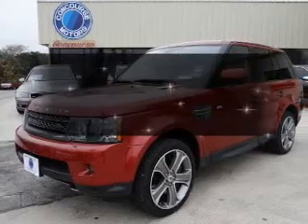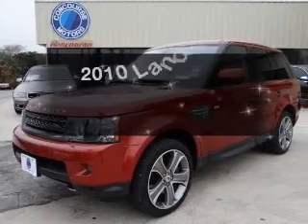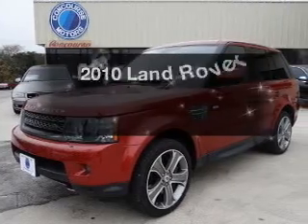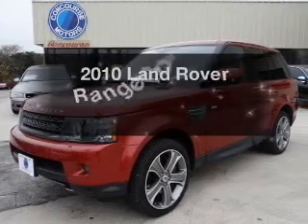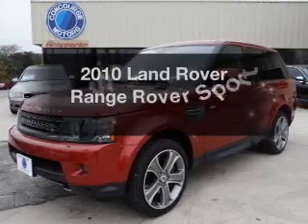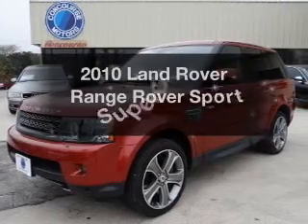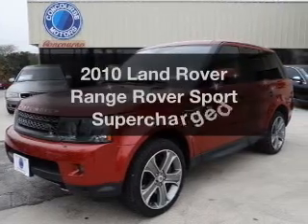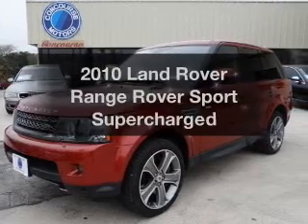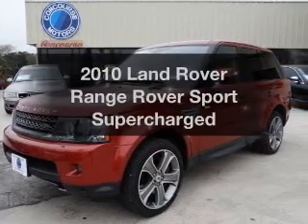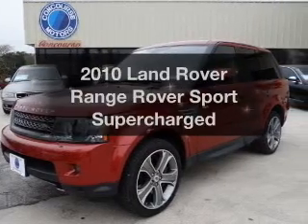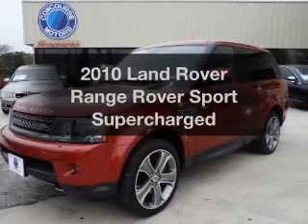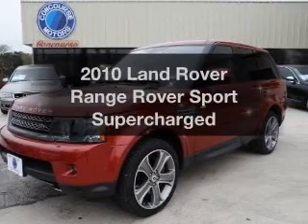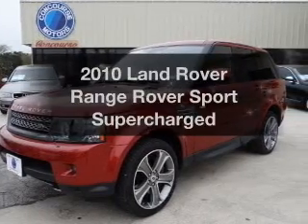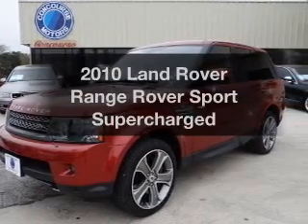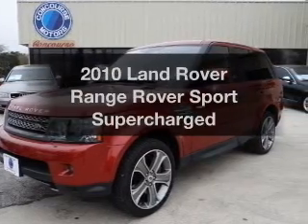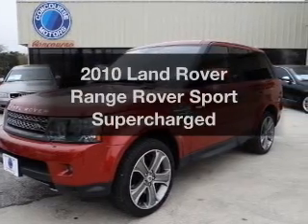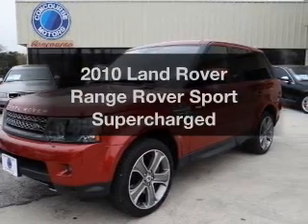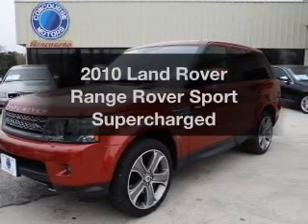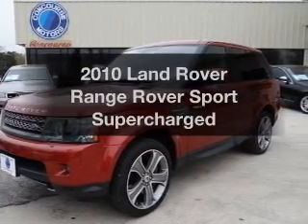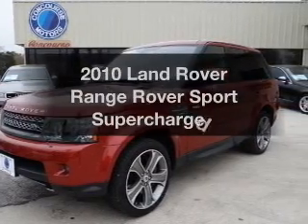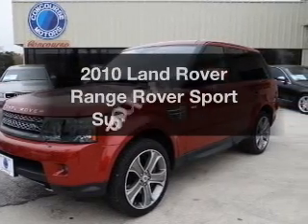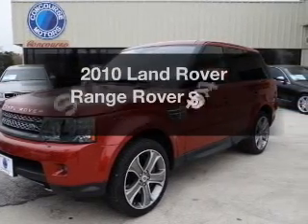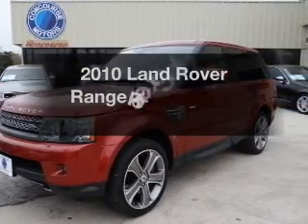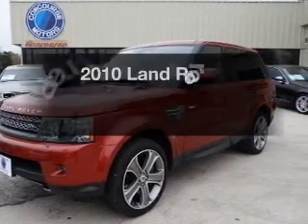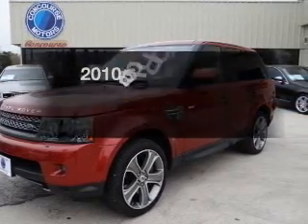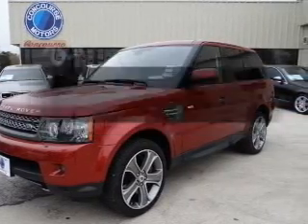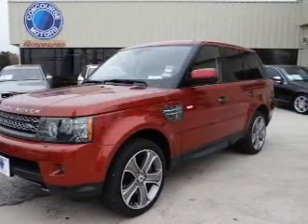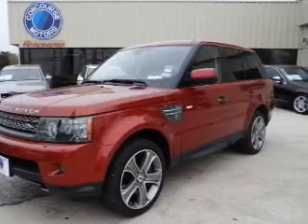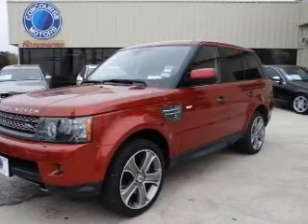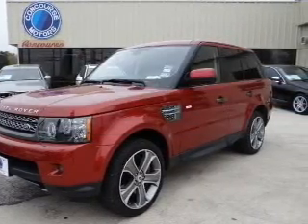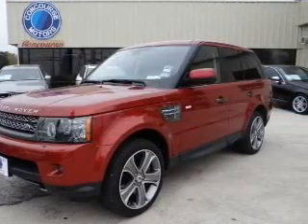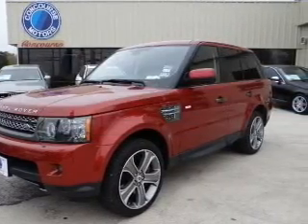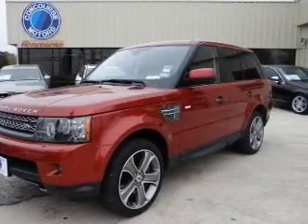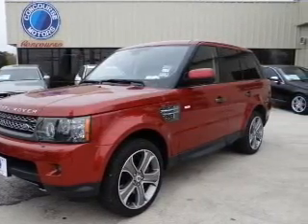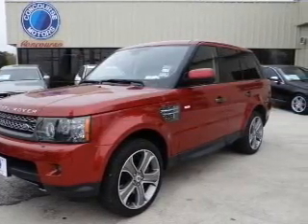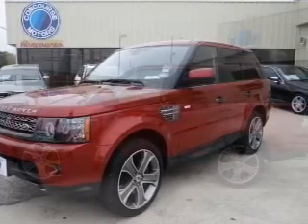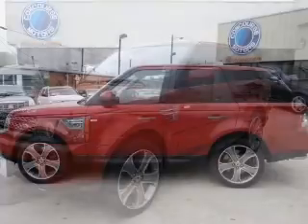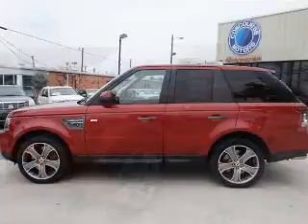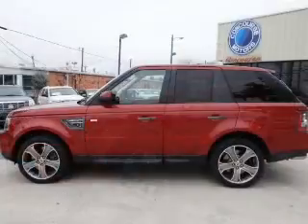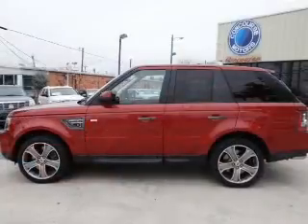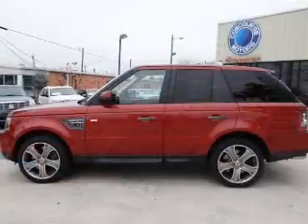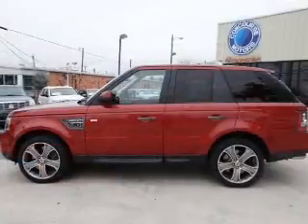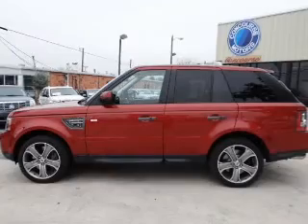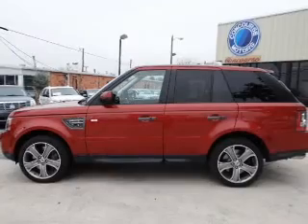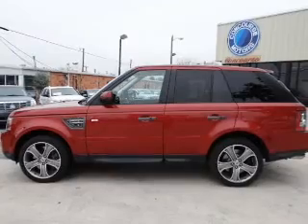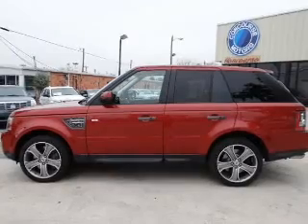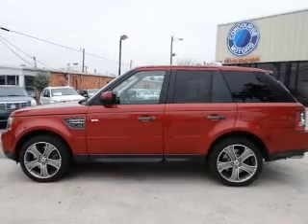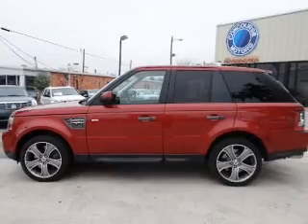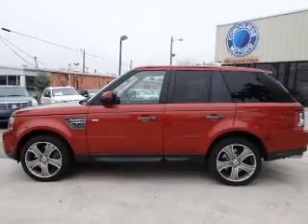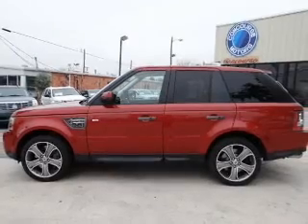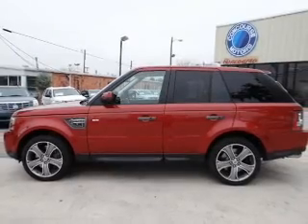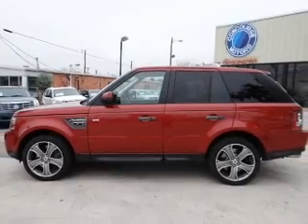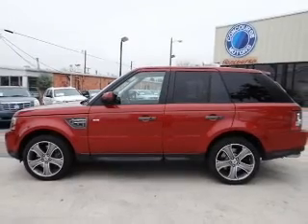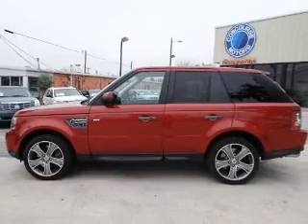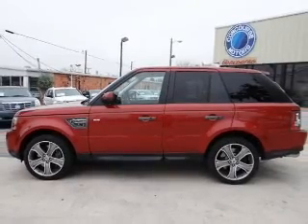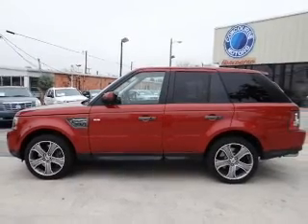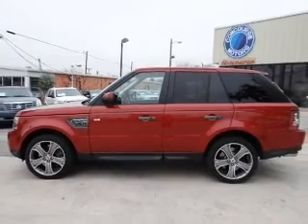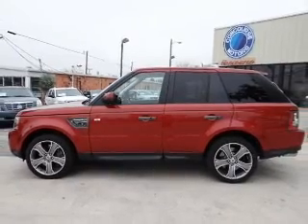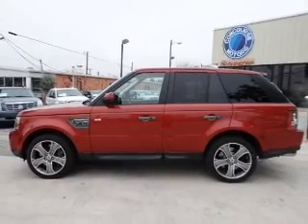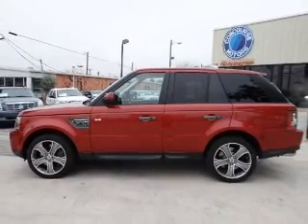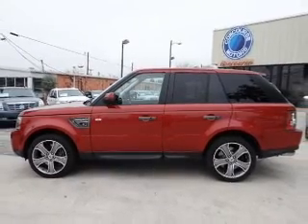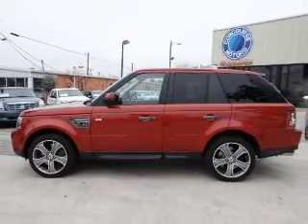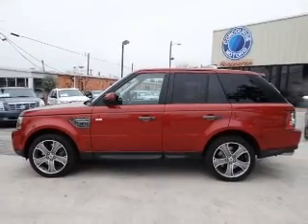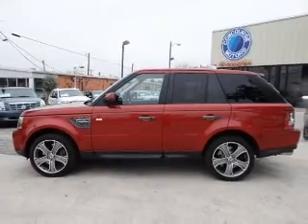Introducing the 2010 Land Rover Range Rover Sport. Travel the roads in style and comfort in this great vehicle.